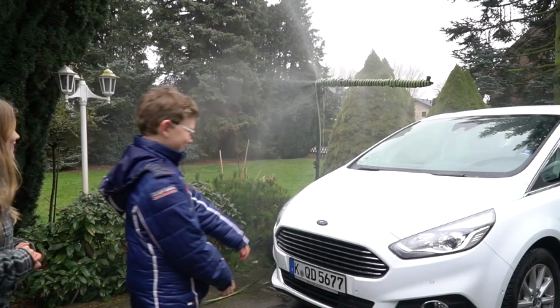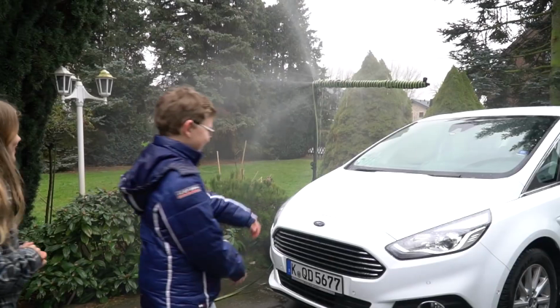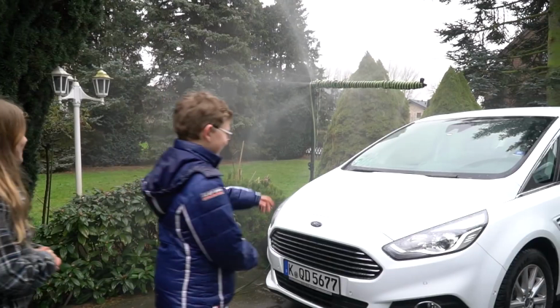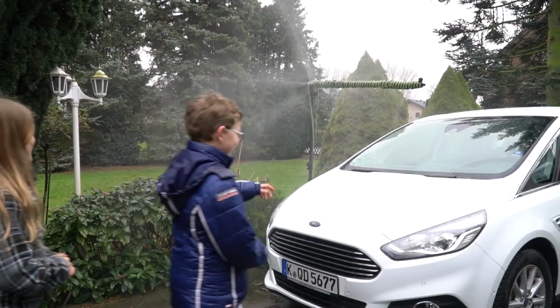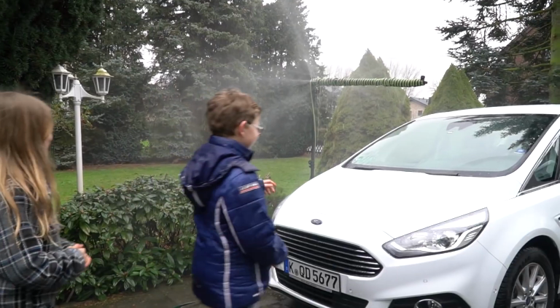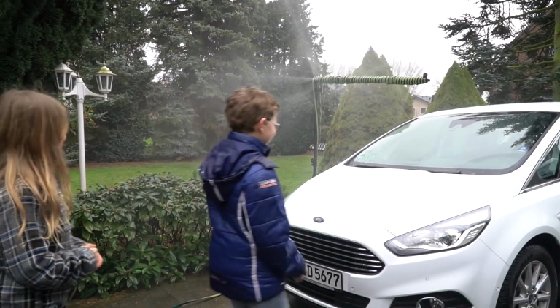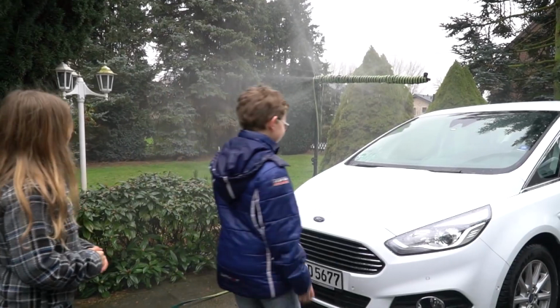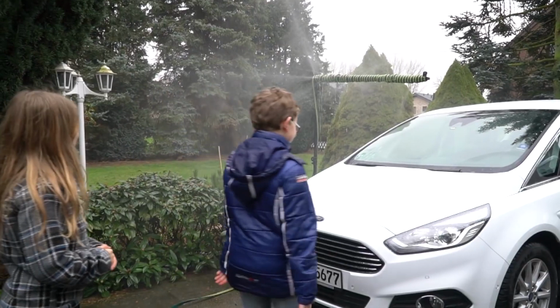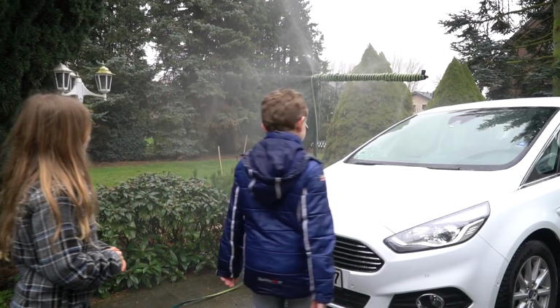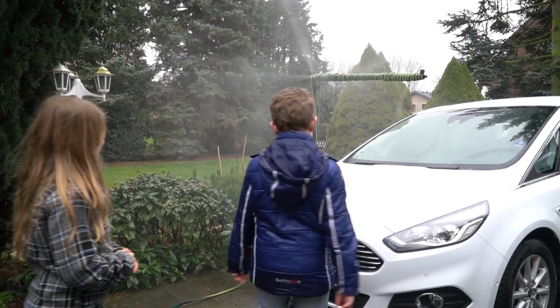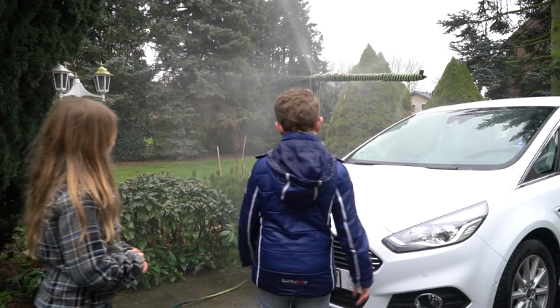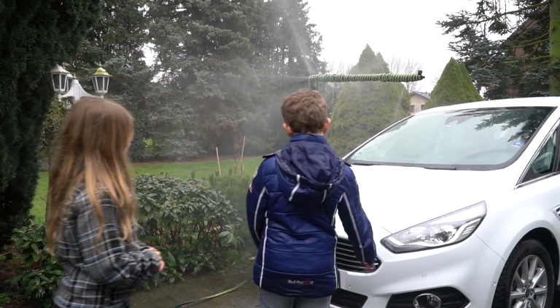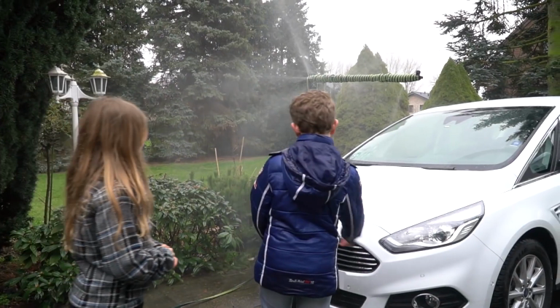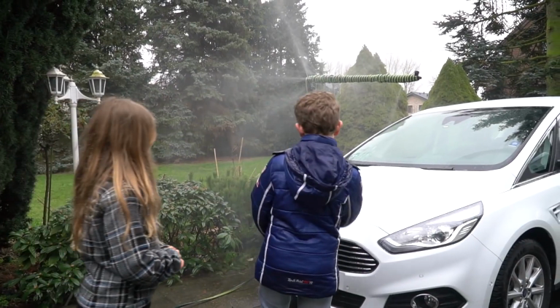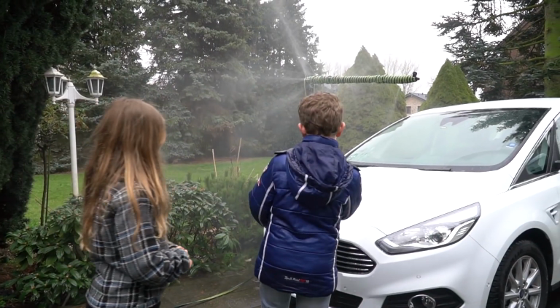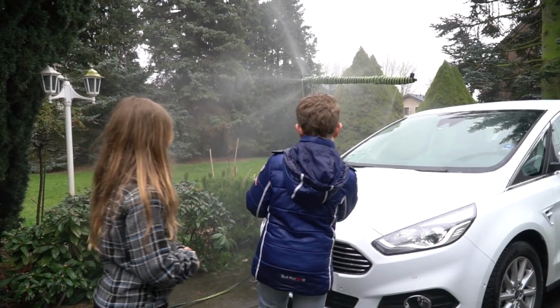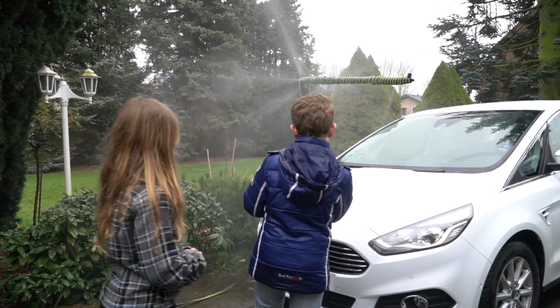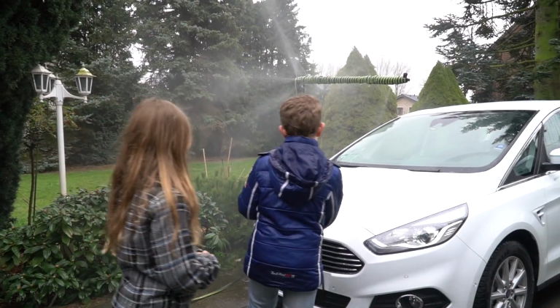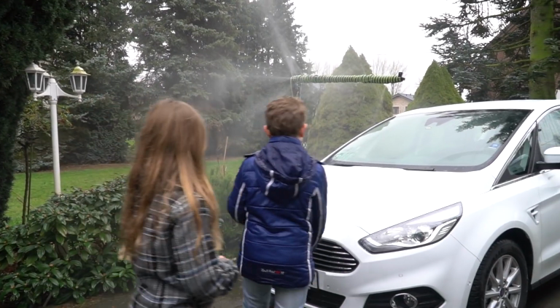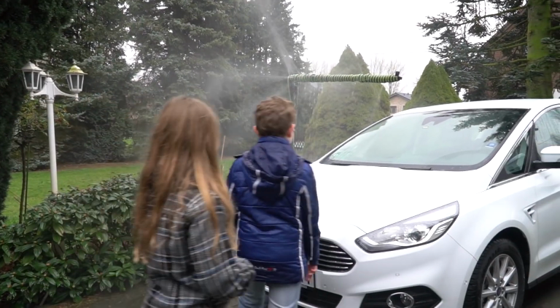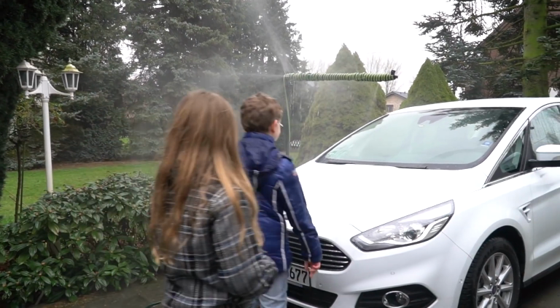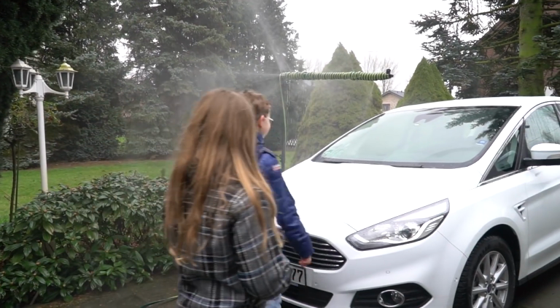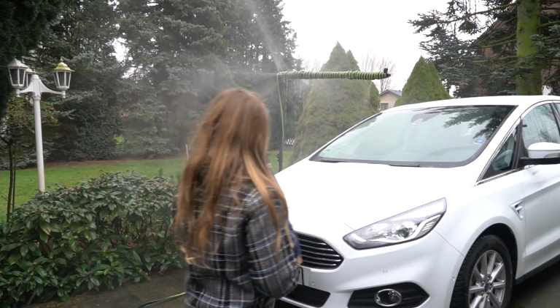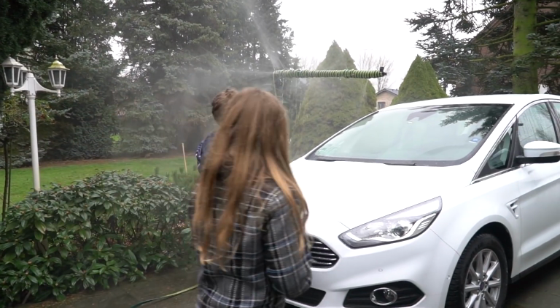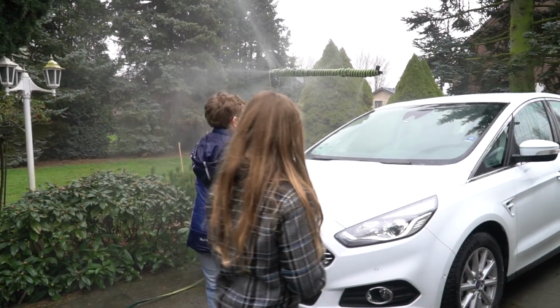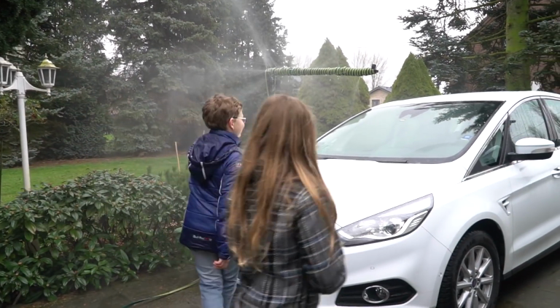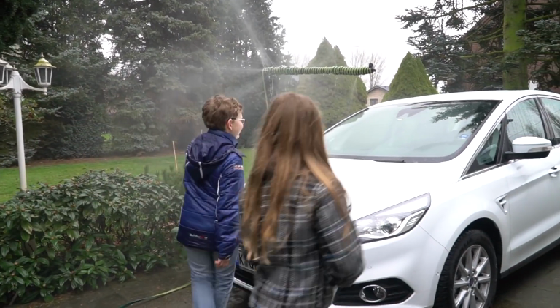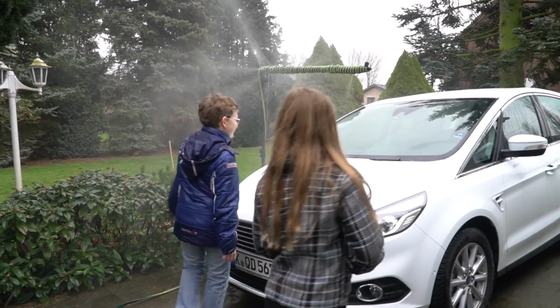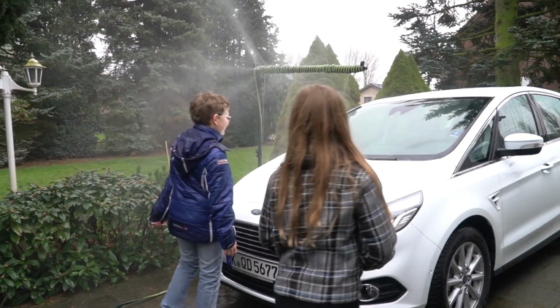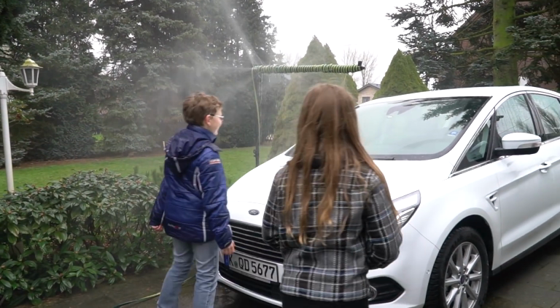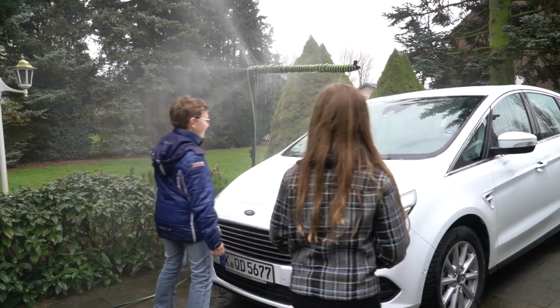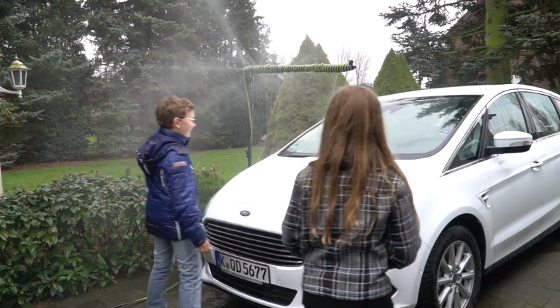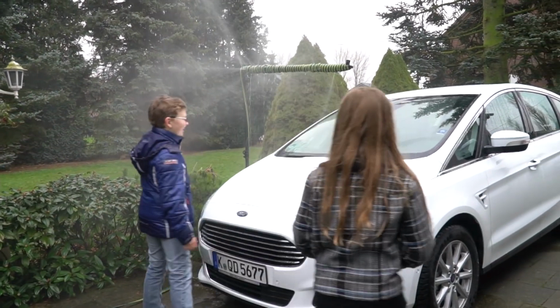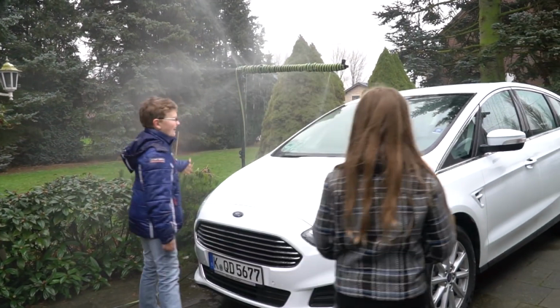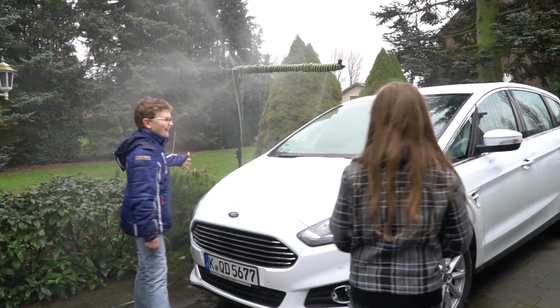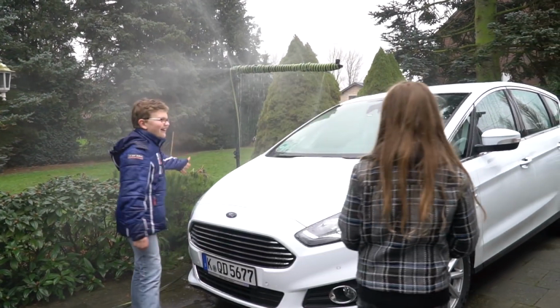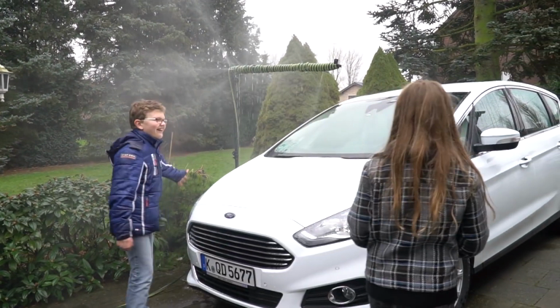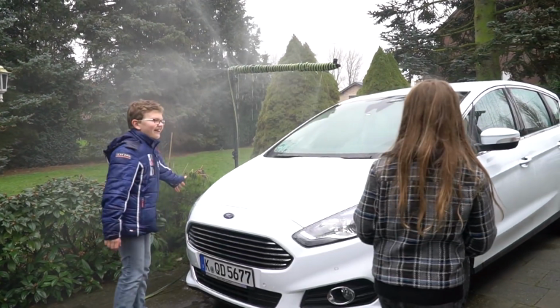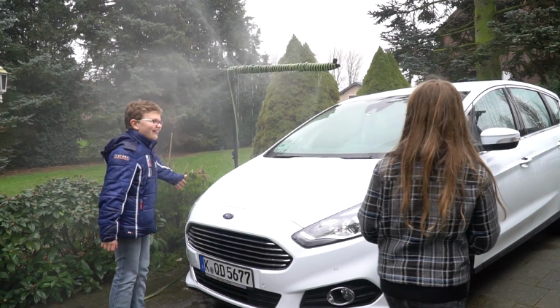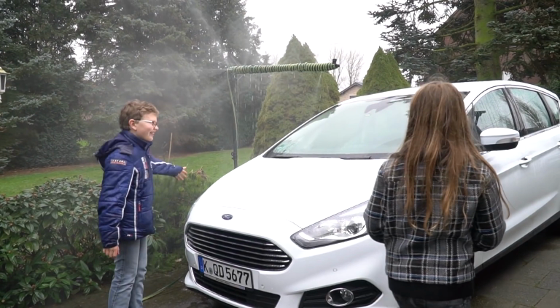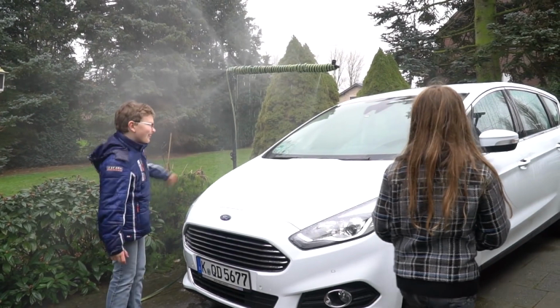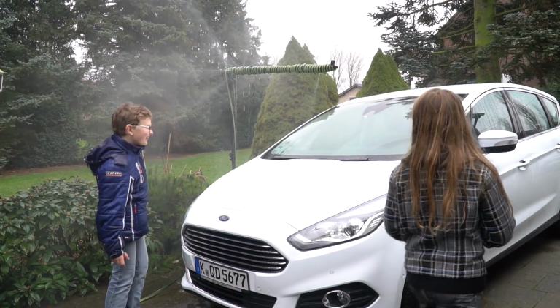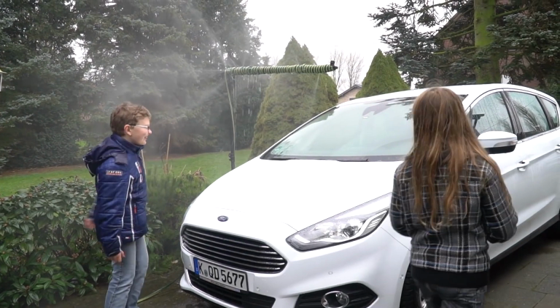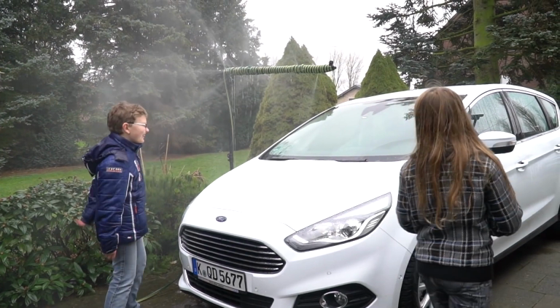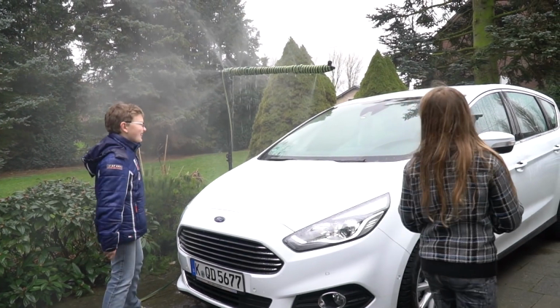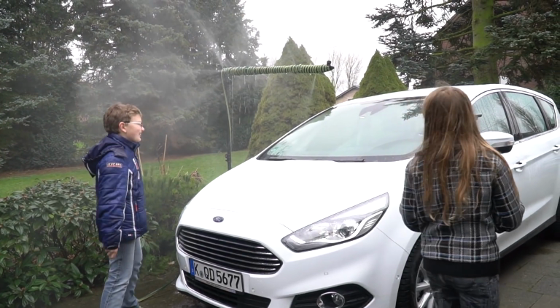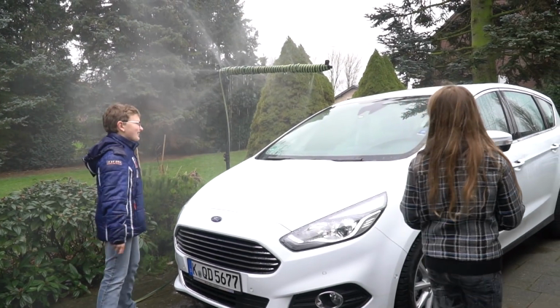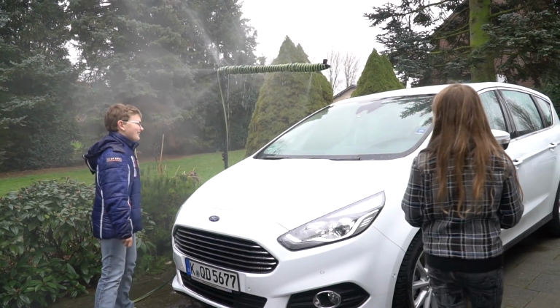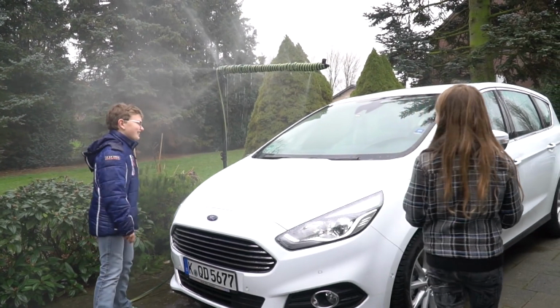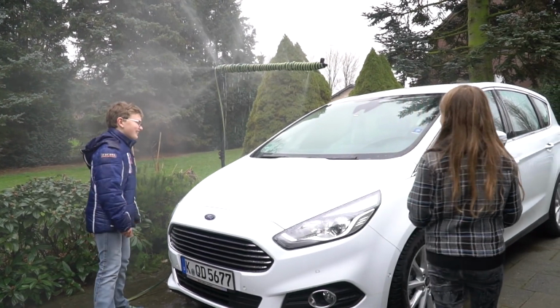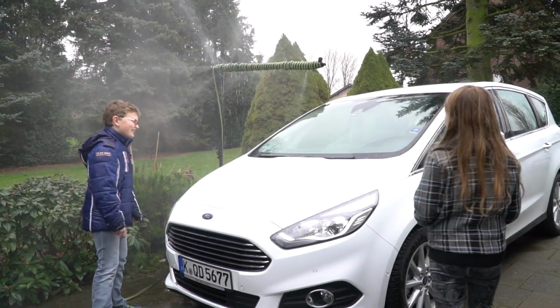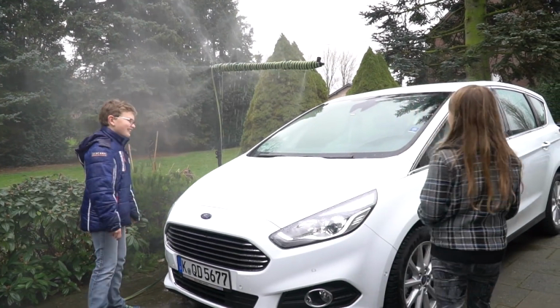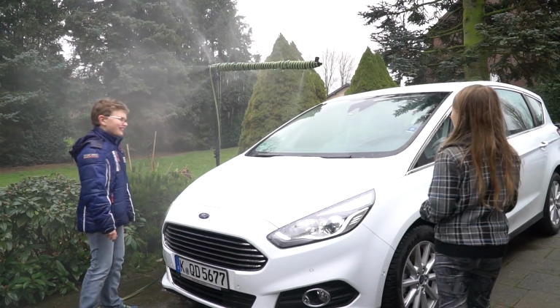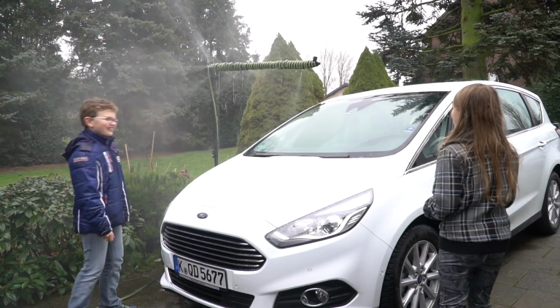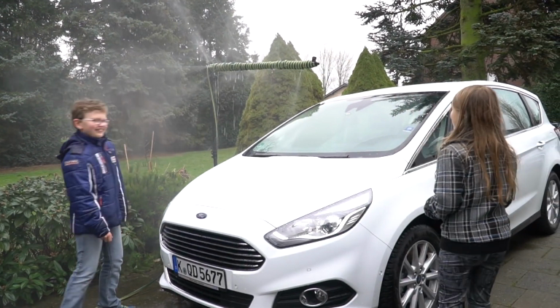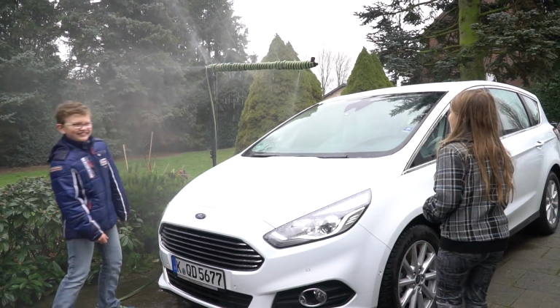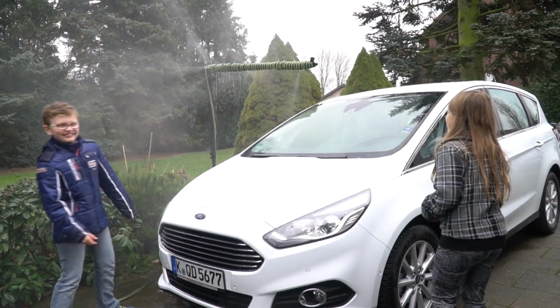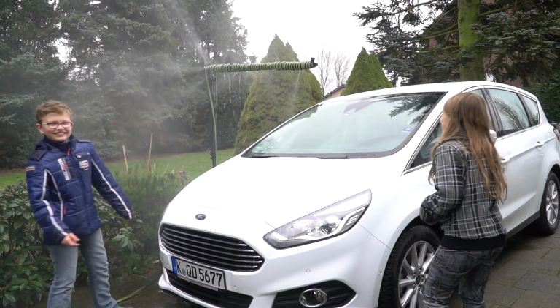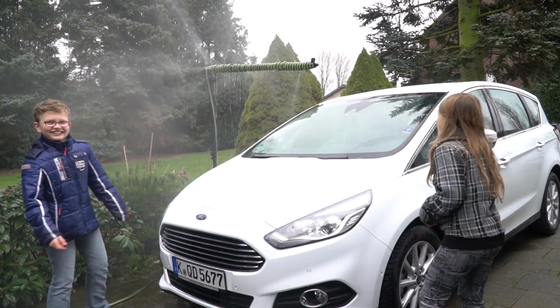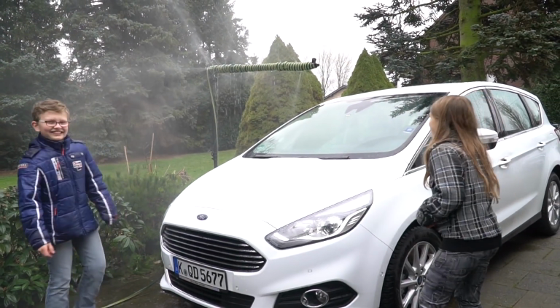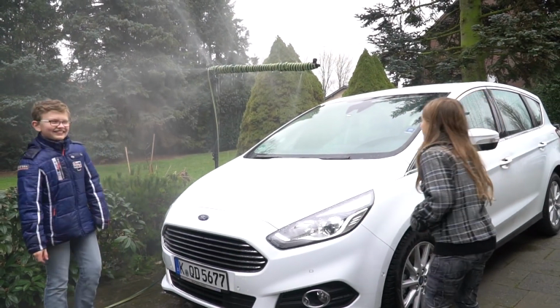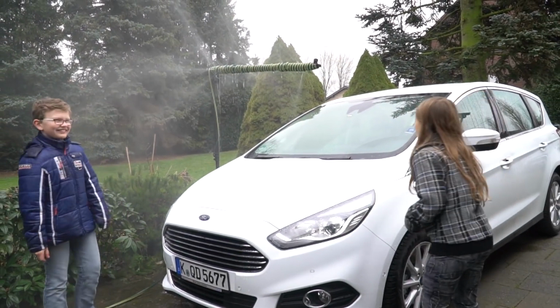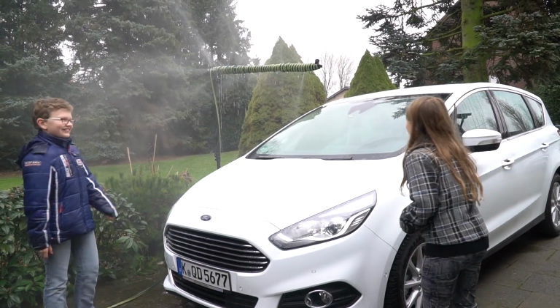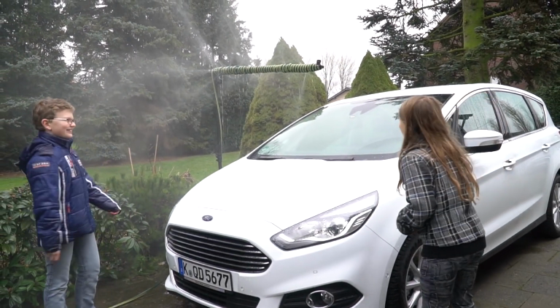Like Daniel and Lara, Ford engineers are currently working on ways to capture water via rain and condensation.